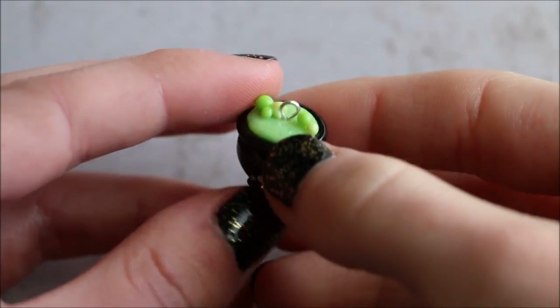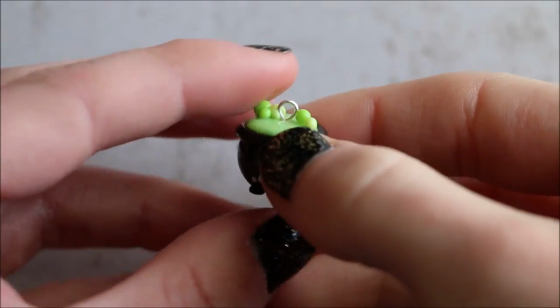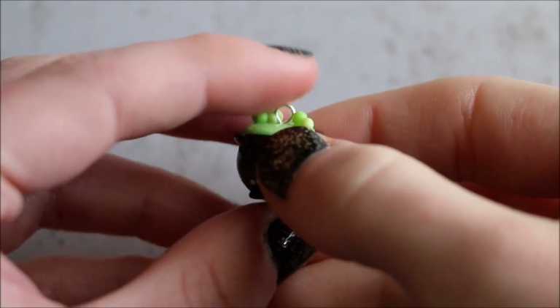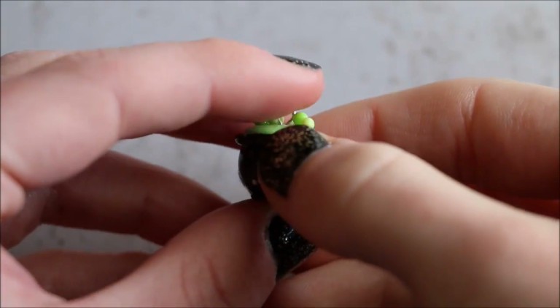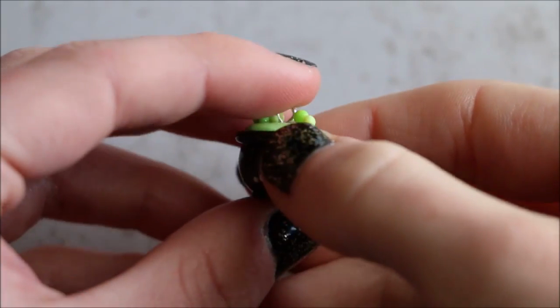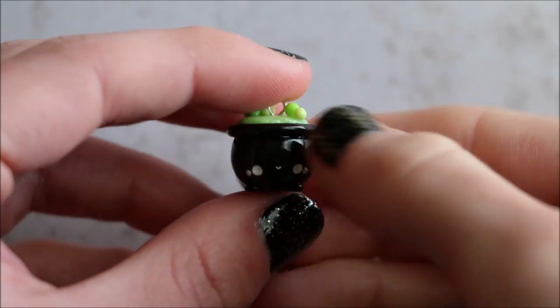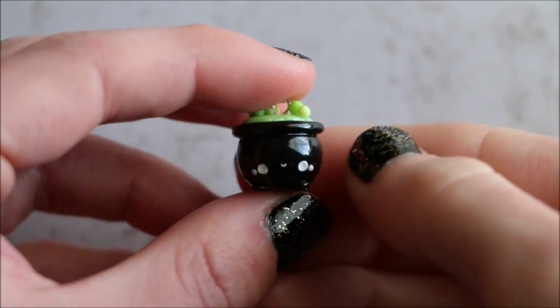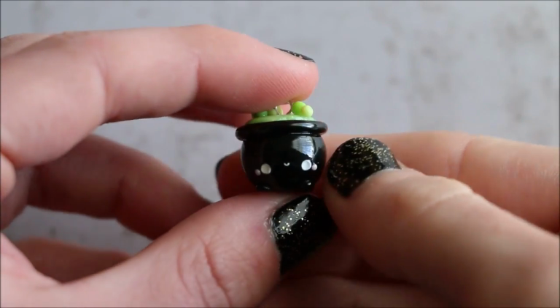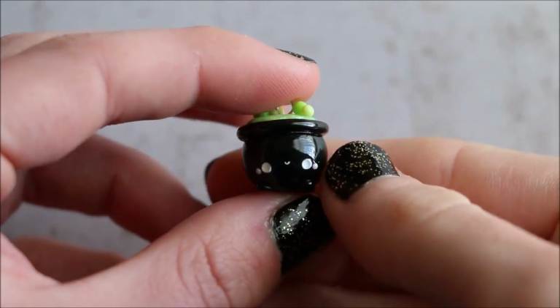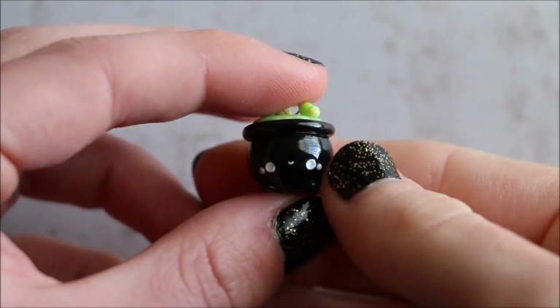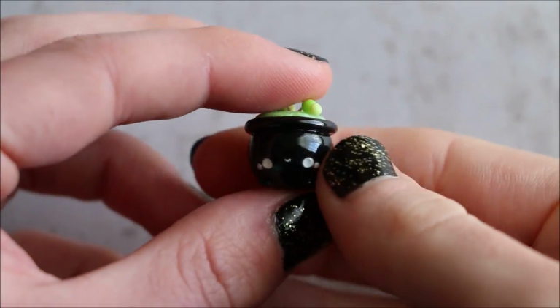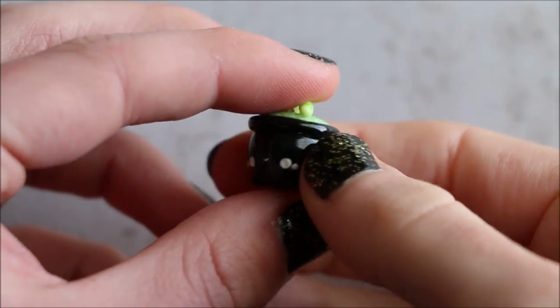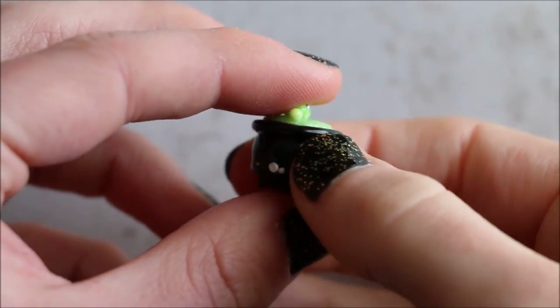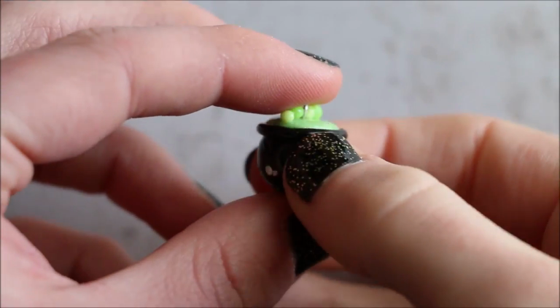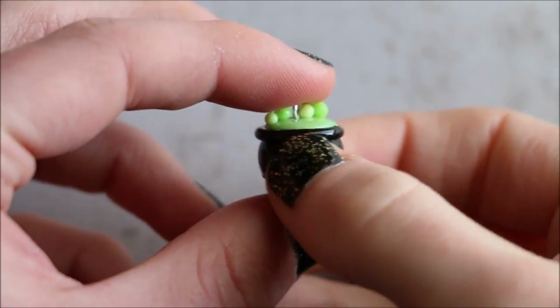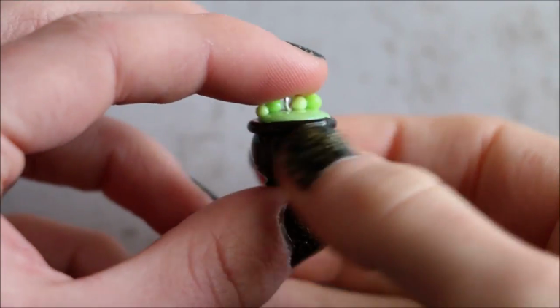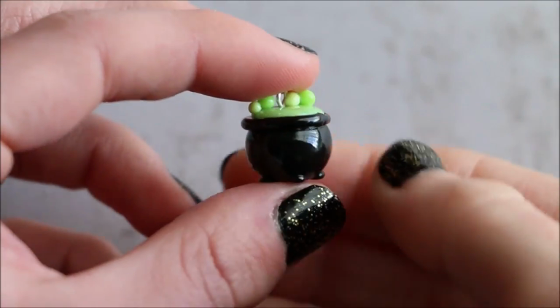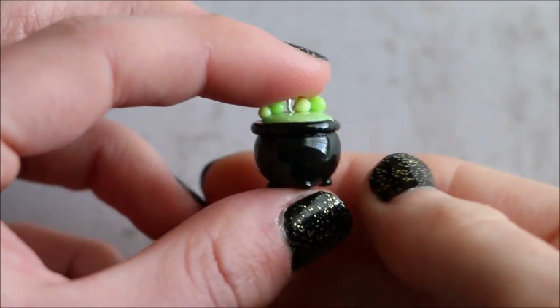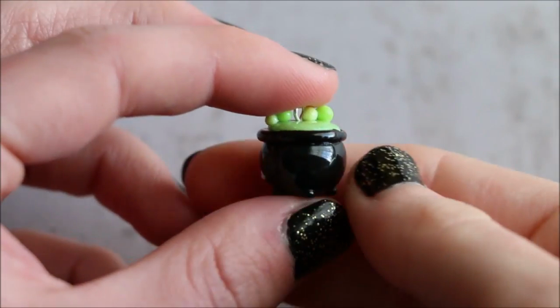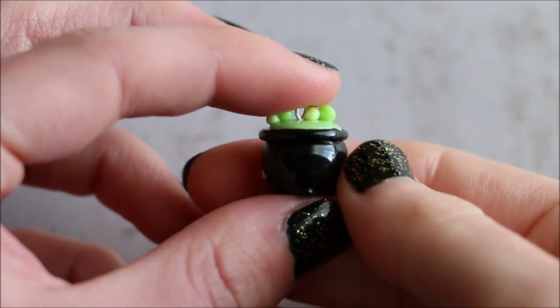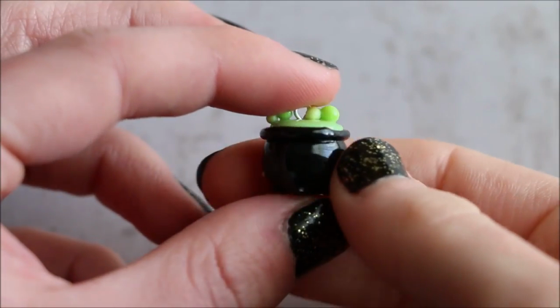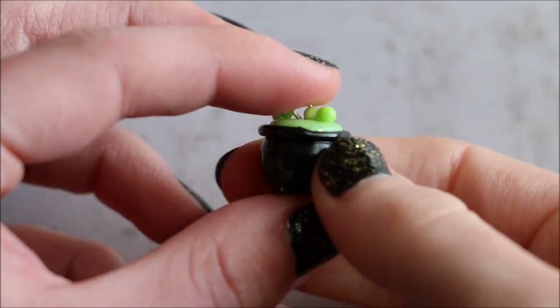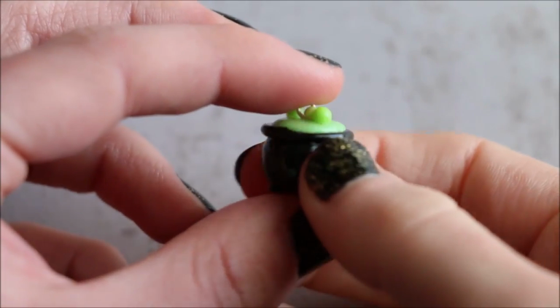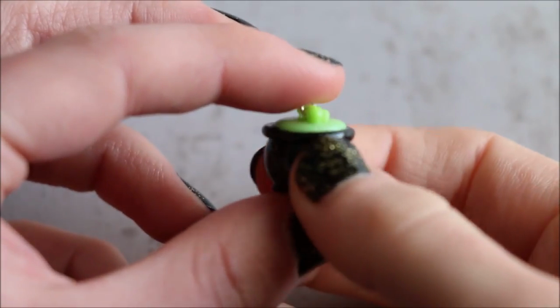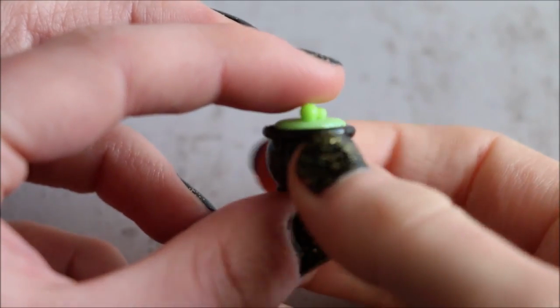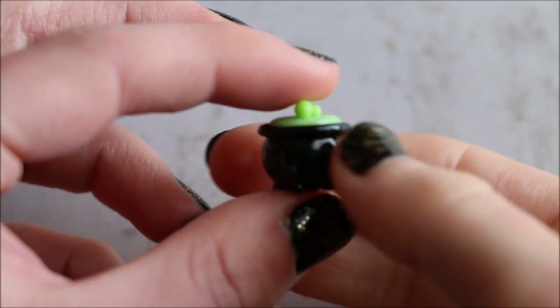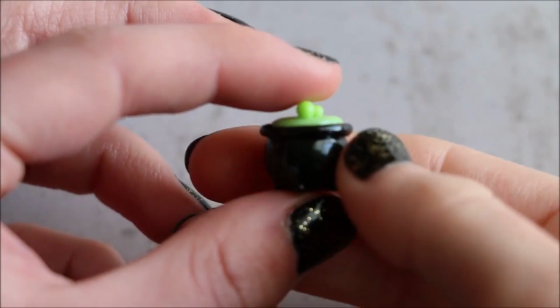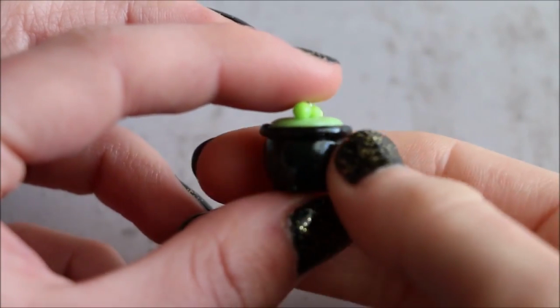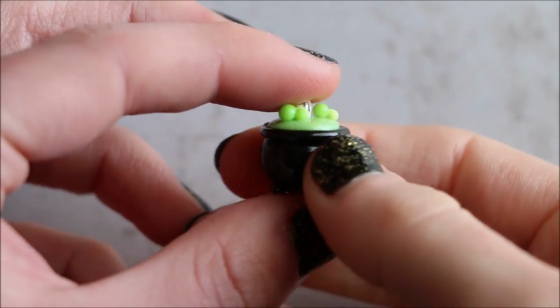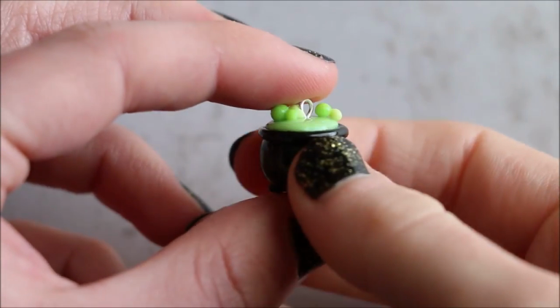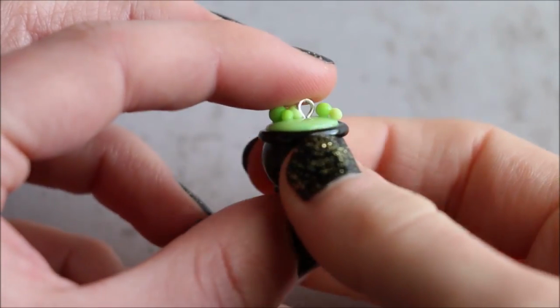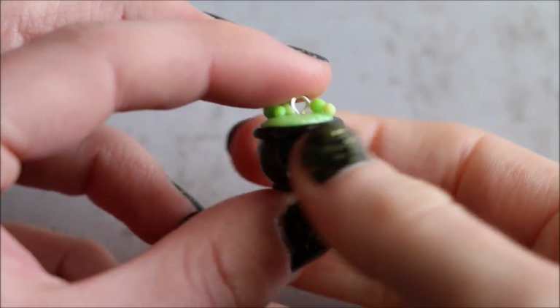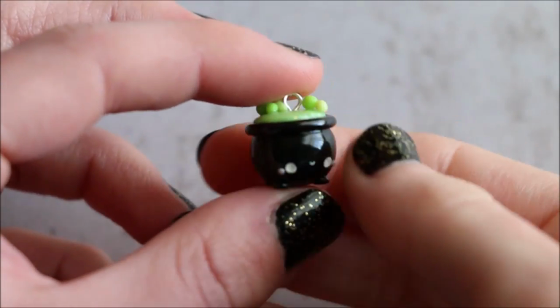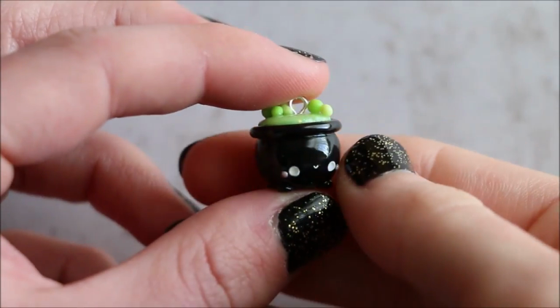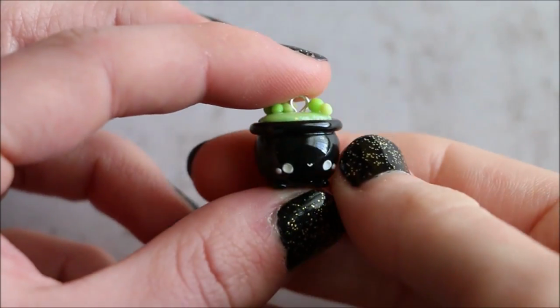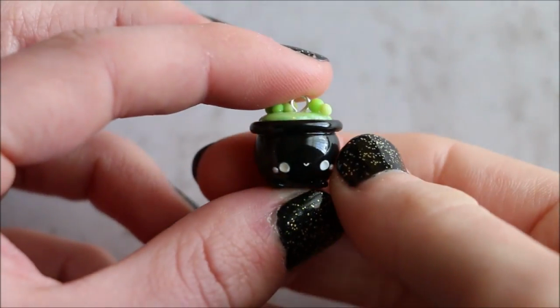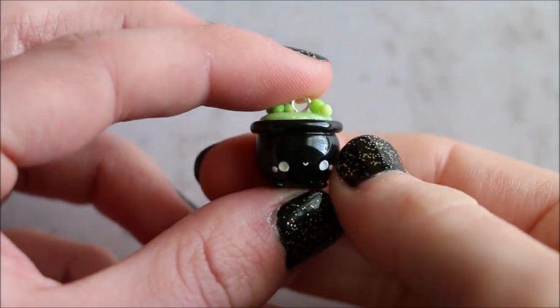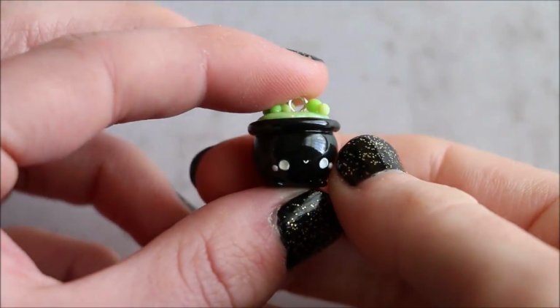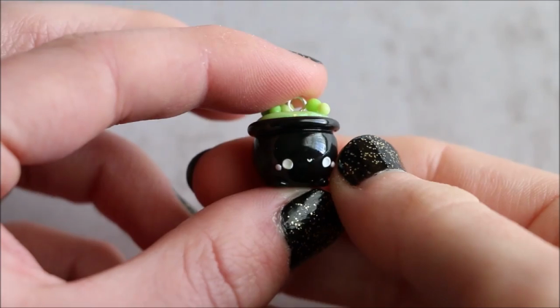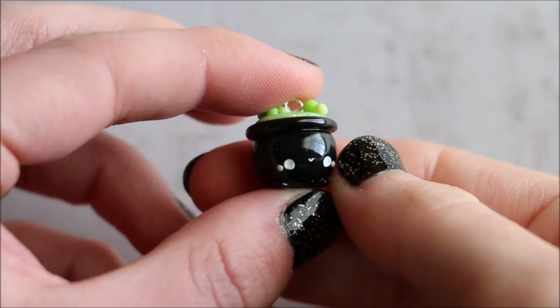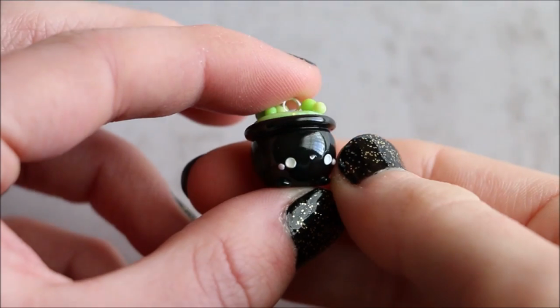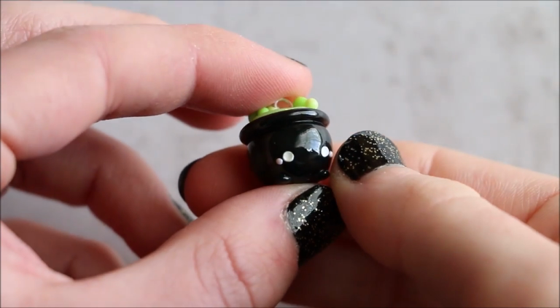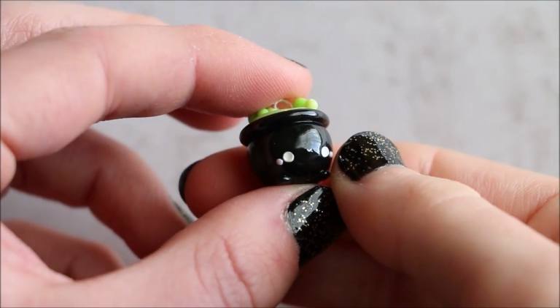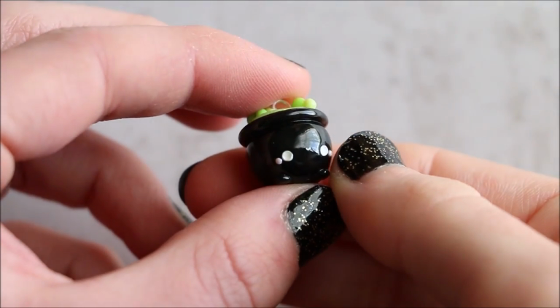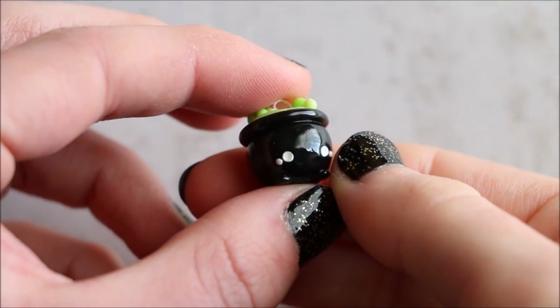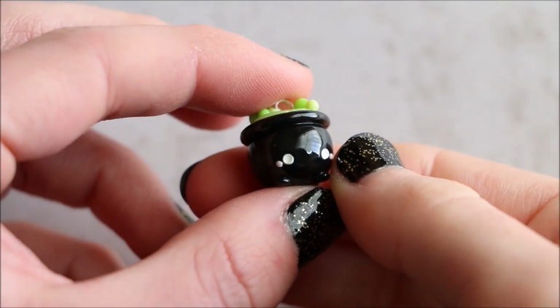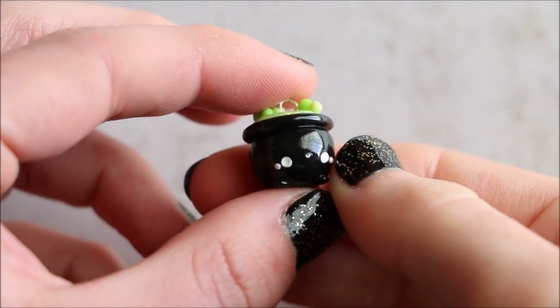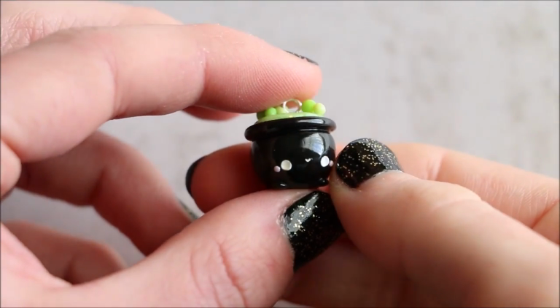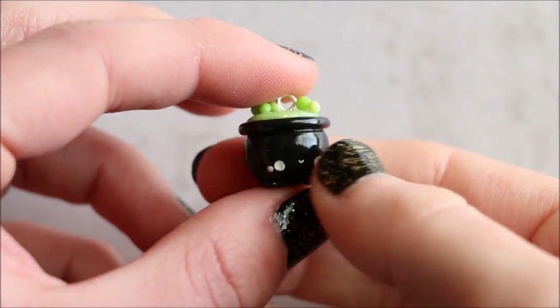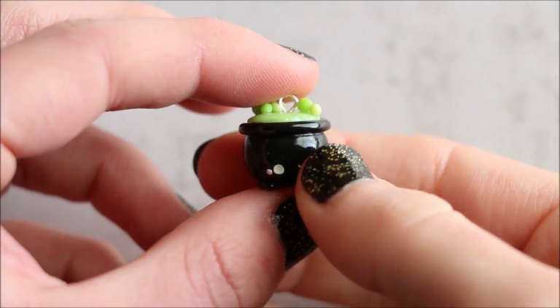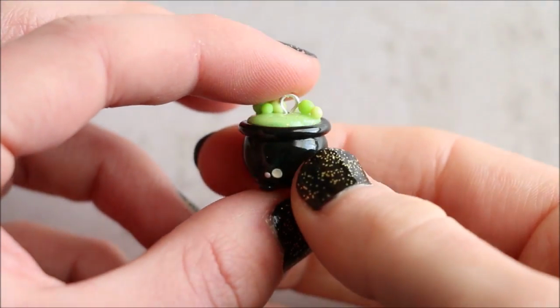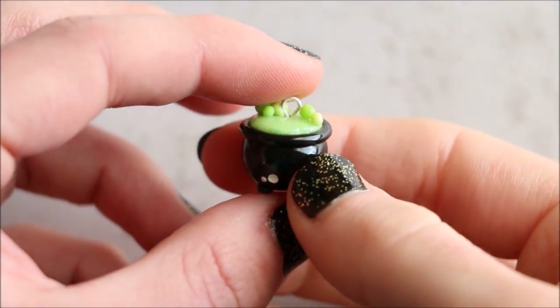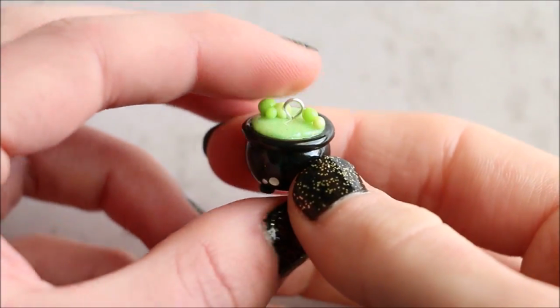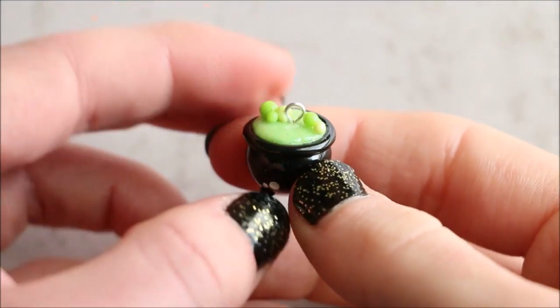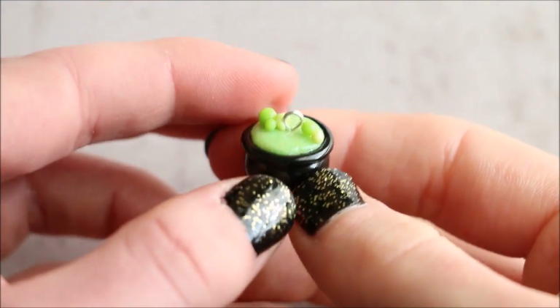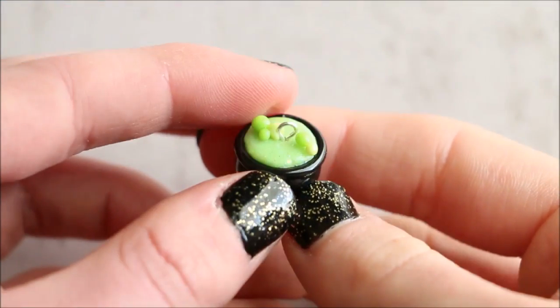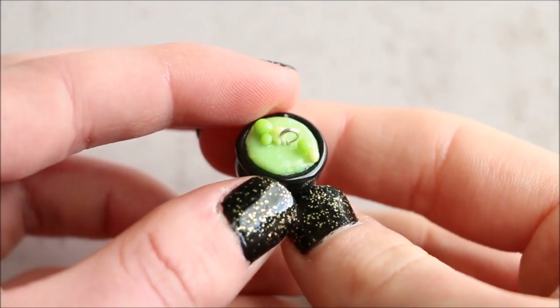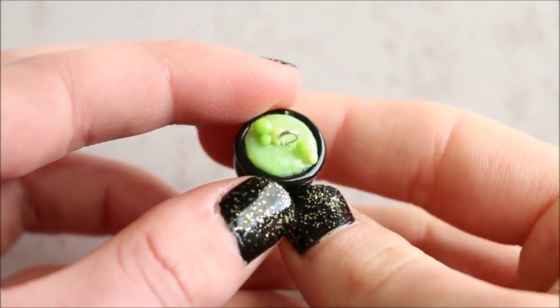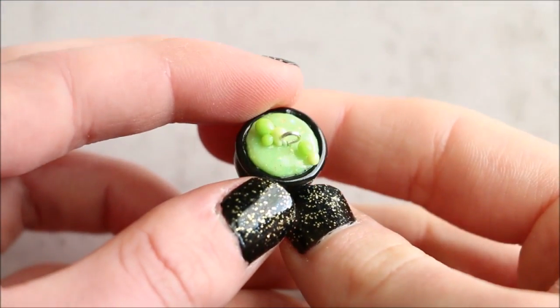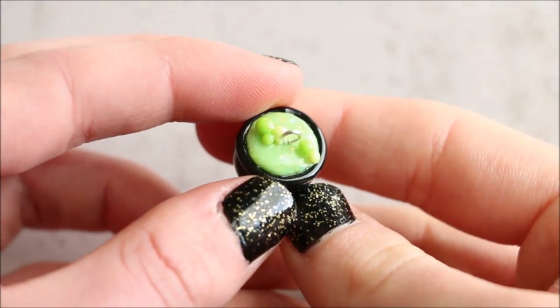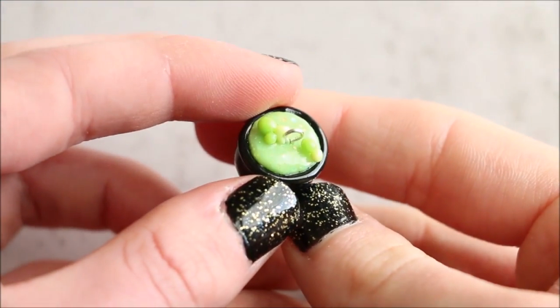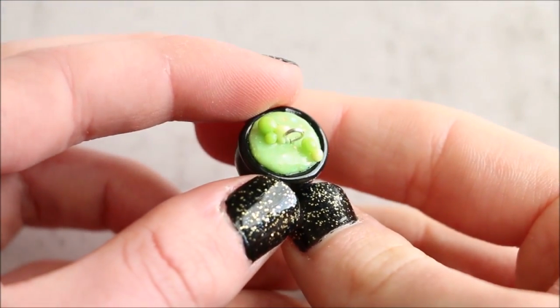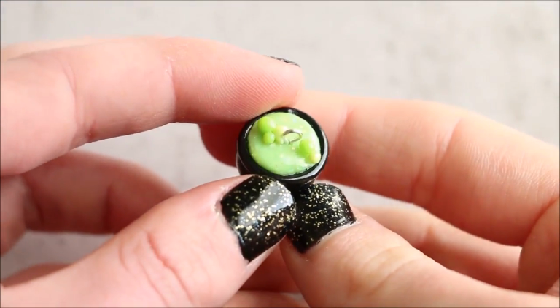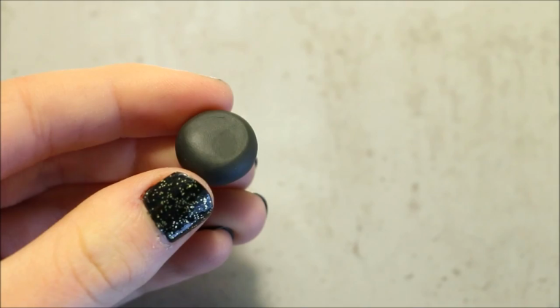Hi everyone, it's Rachel and today I'll be showing you how to create a kawaii witches cauldron using polymer clay. So let's get straight into it.